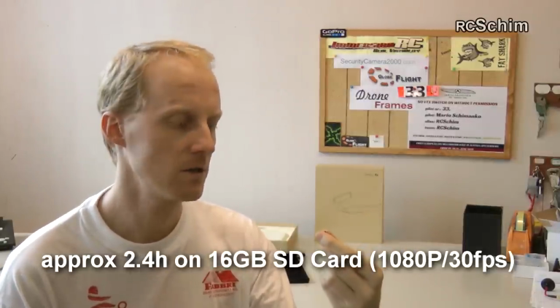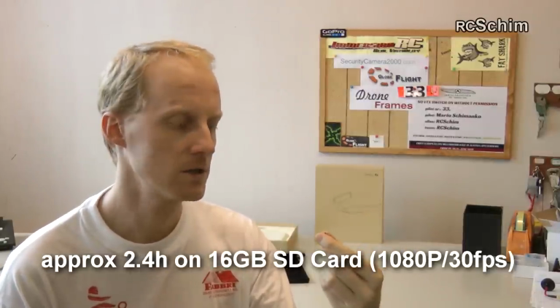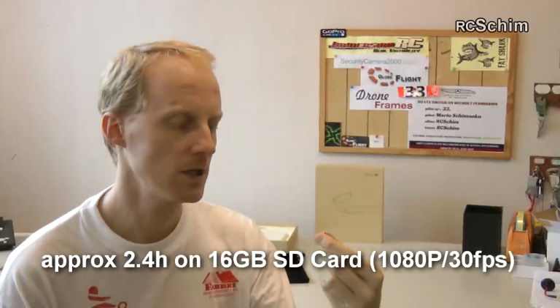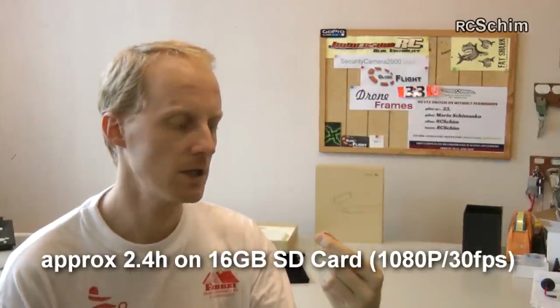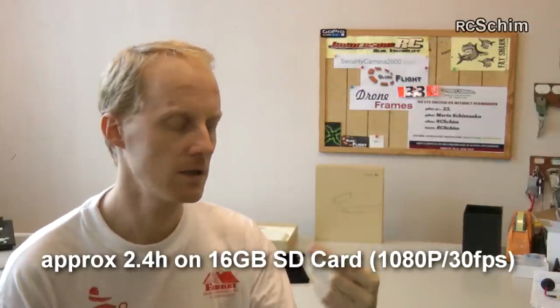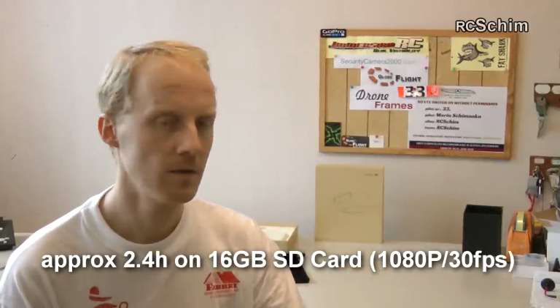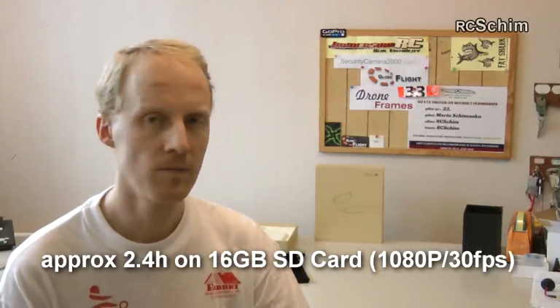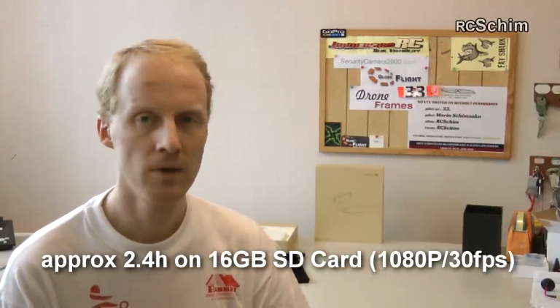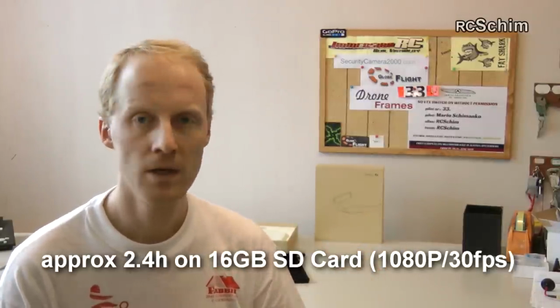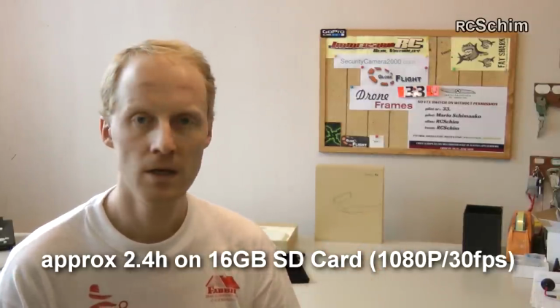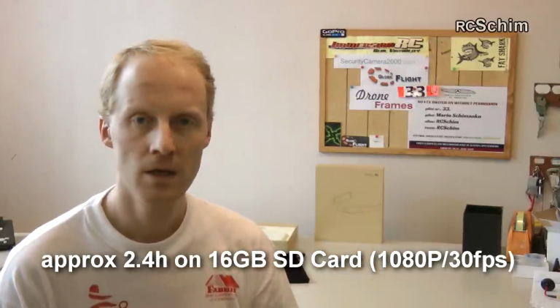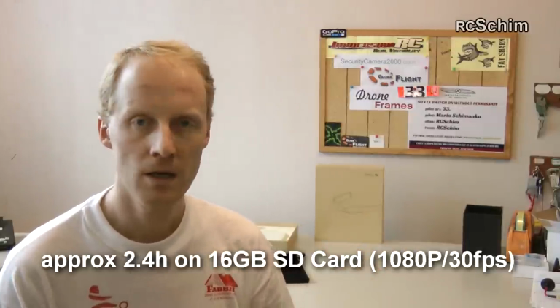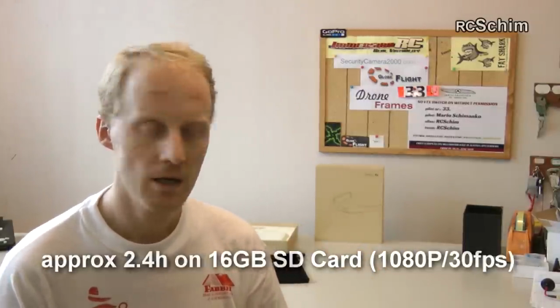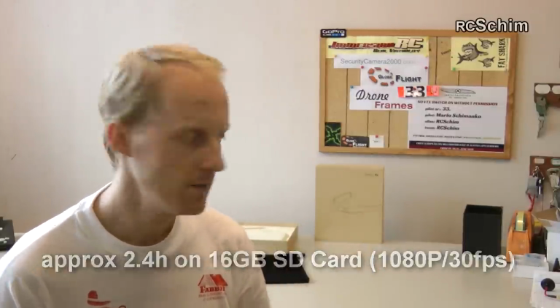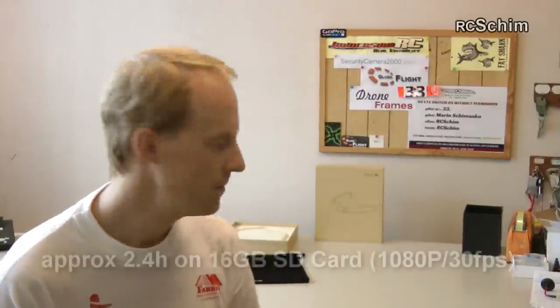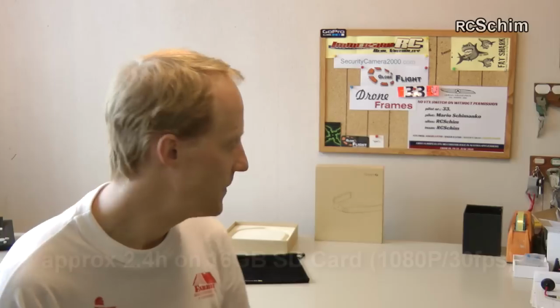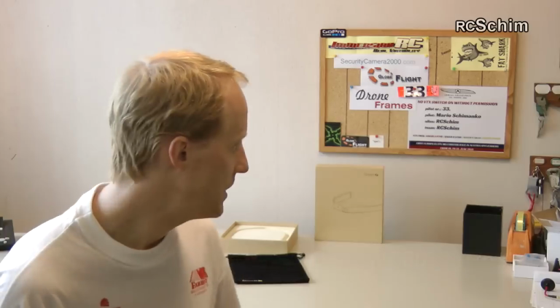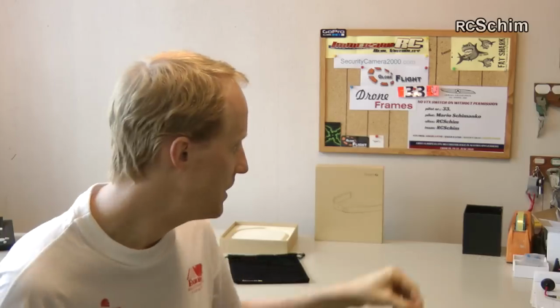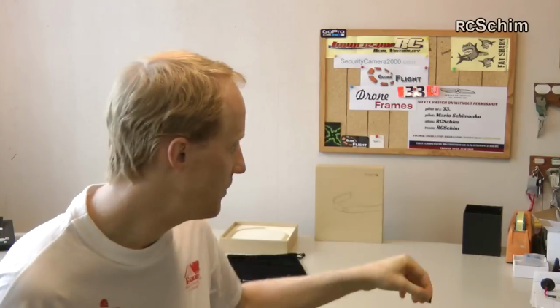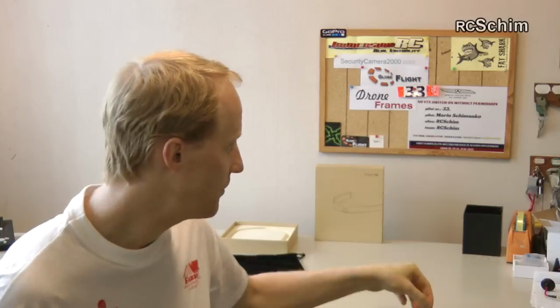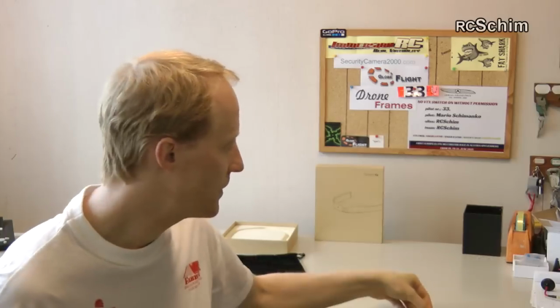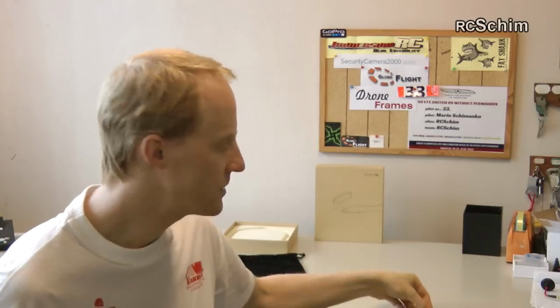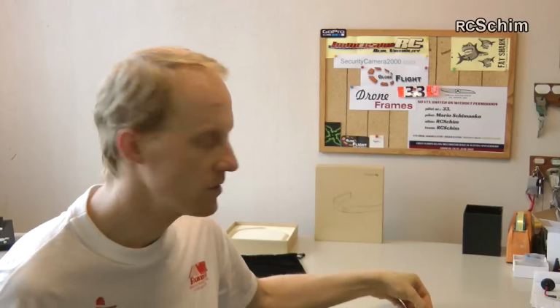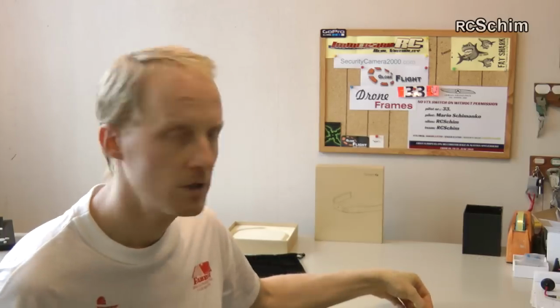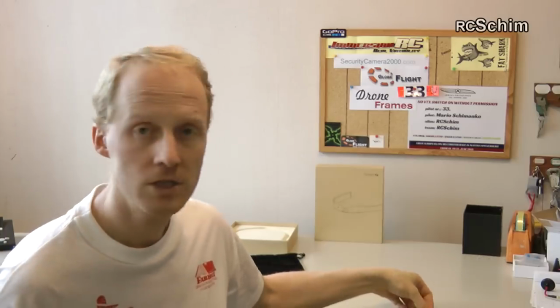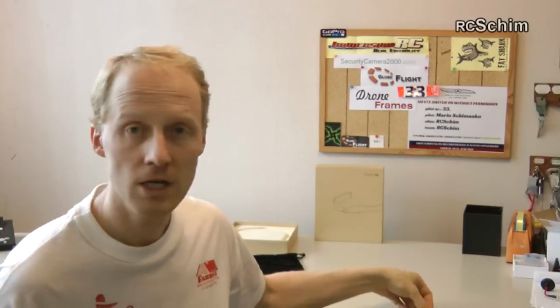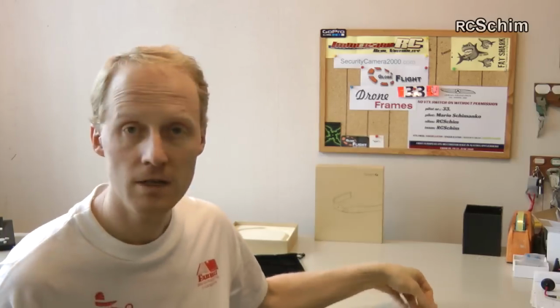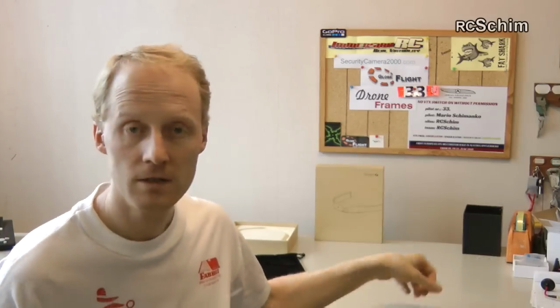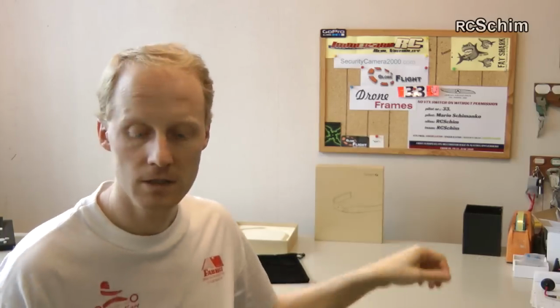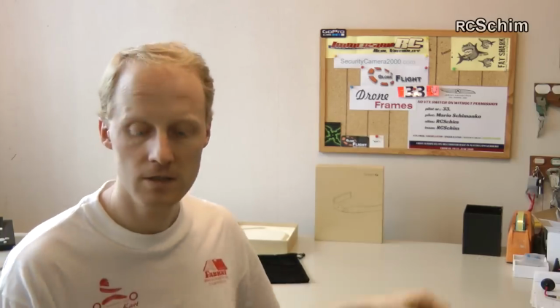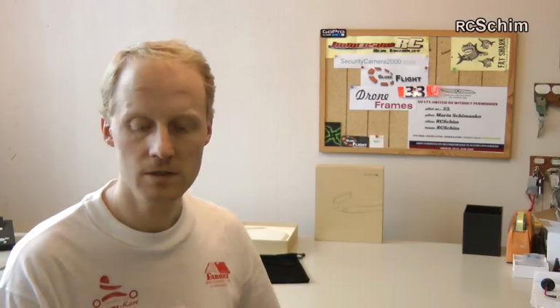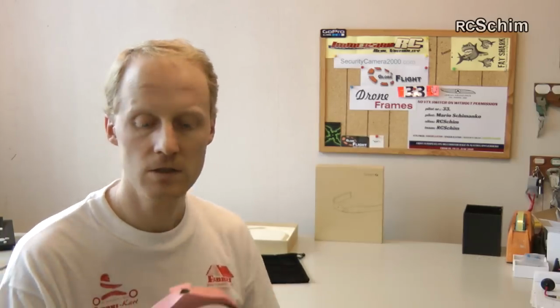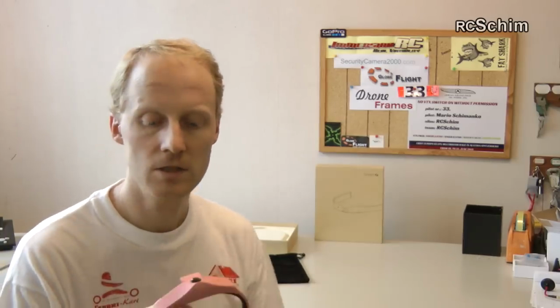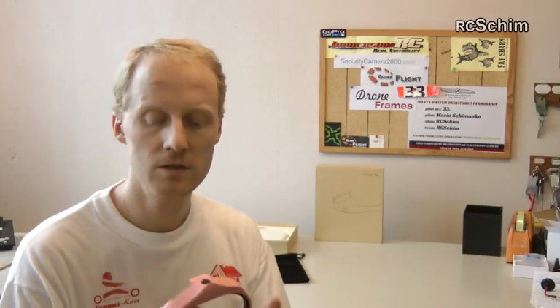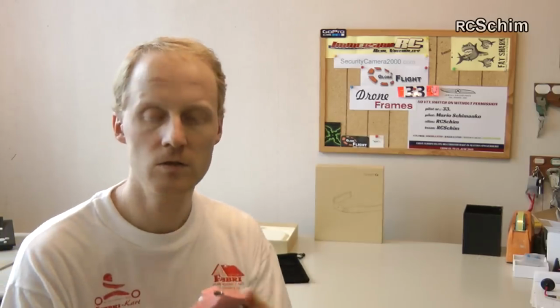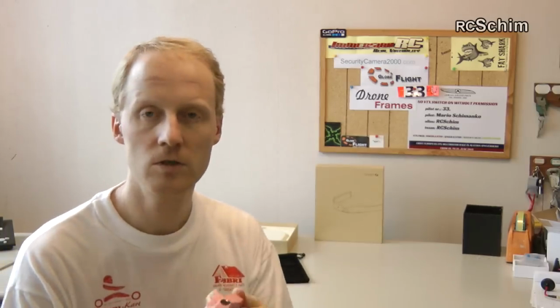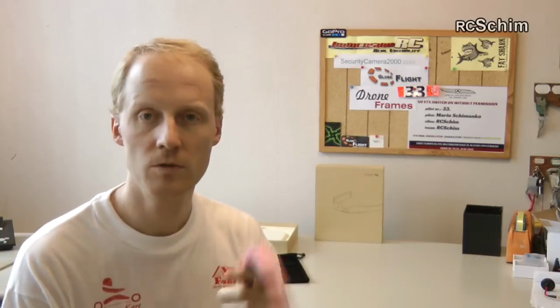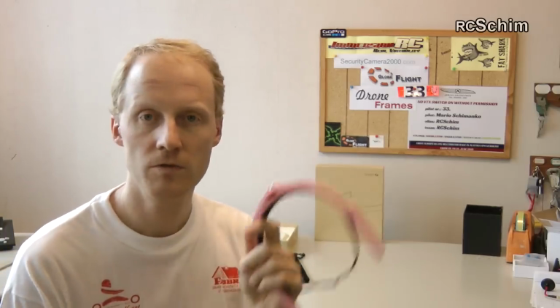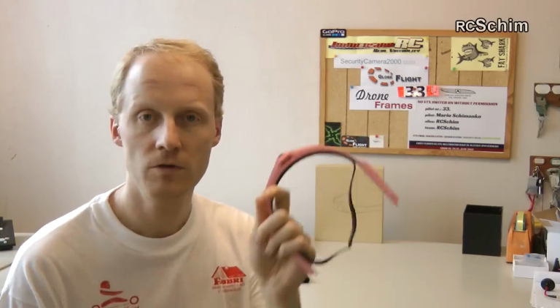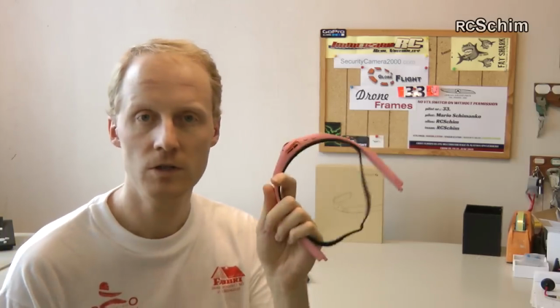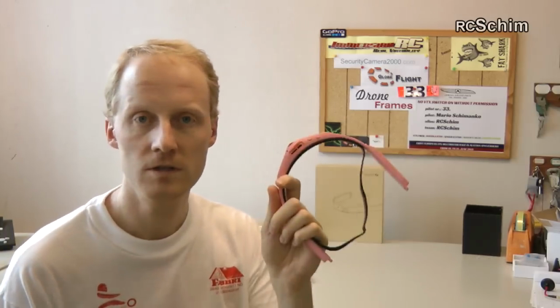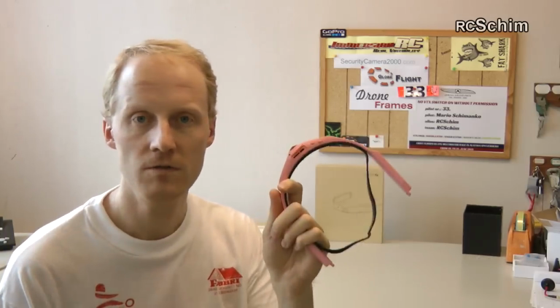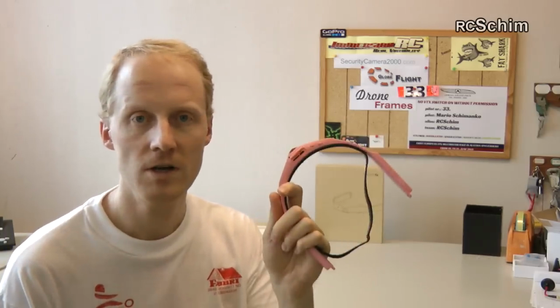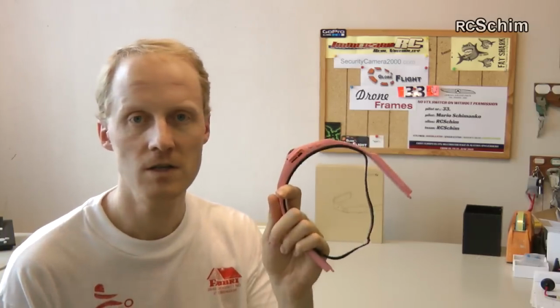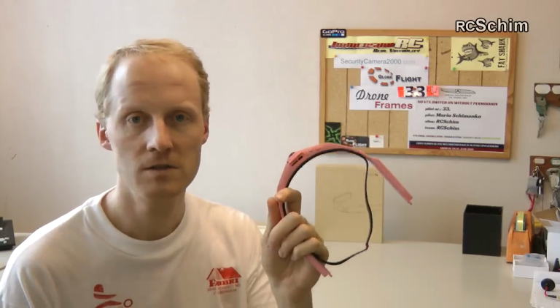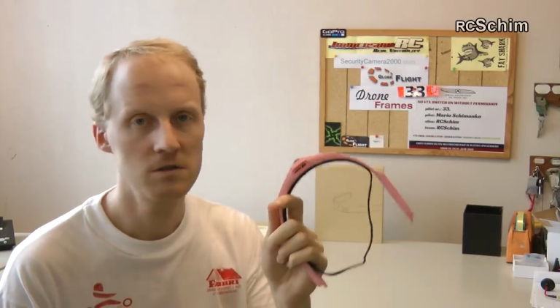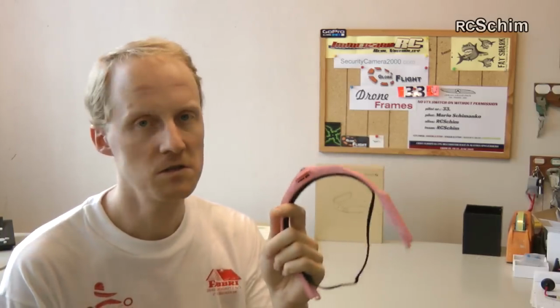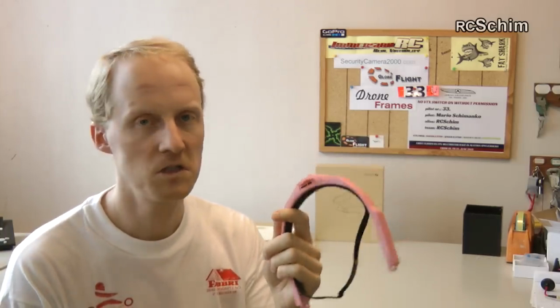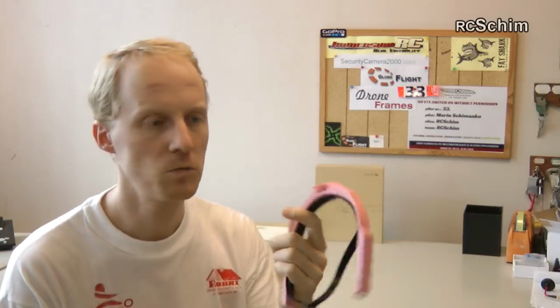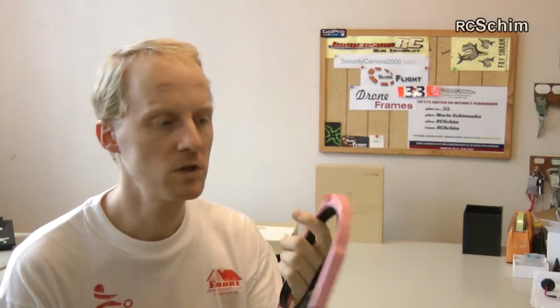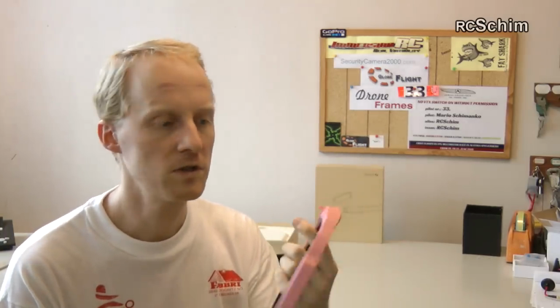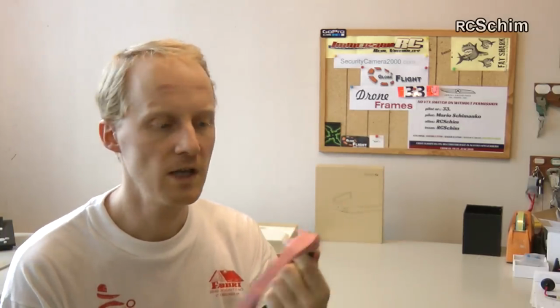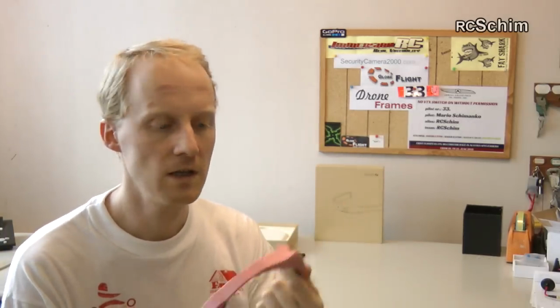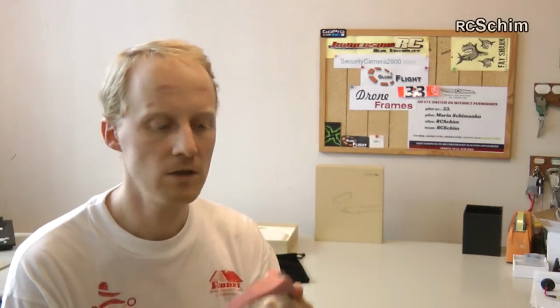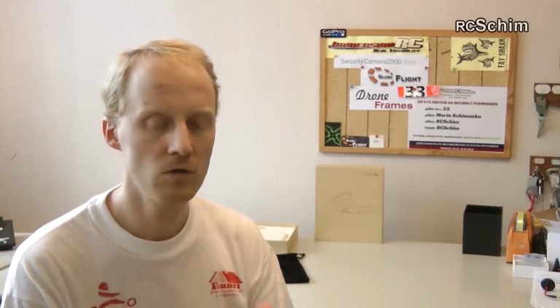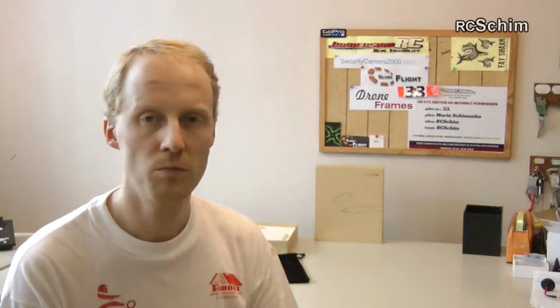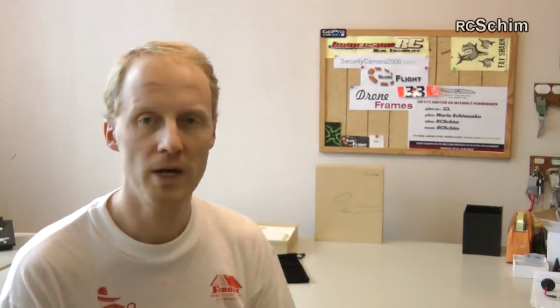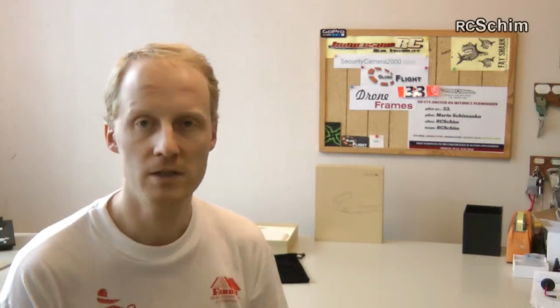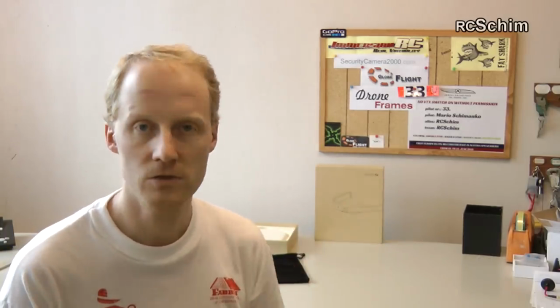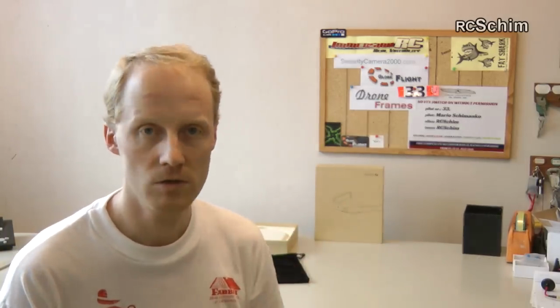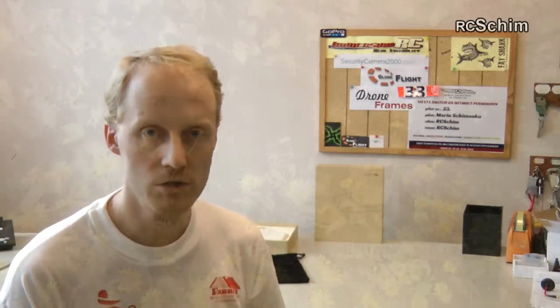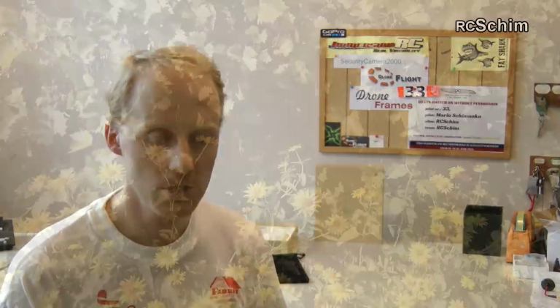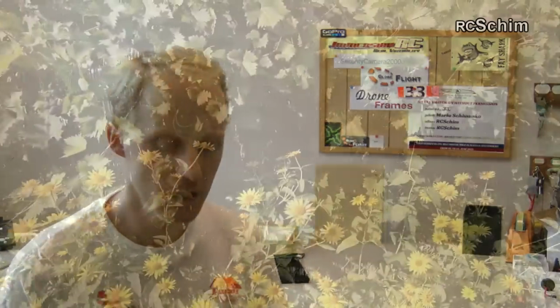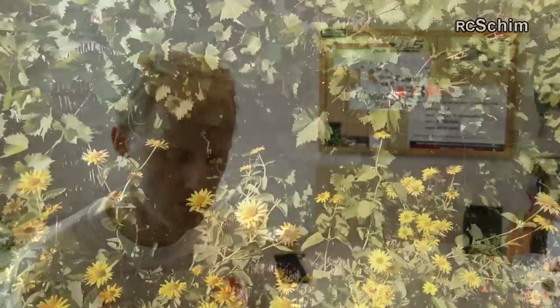If the storage card is not suitable for this device, it will tell you 'bad storage card.'